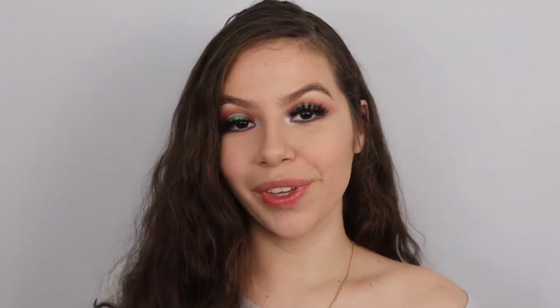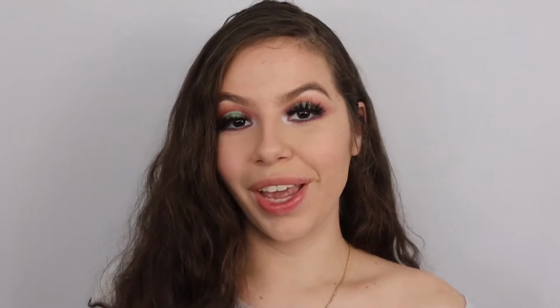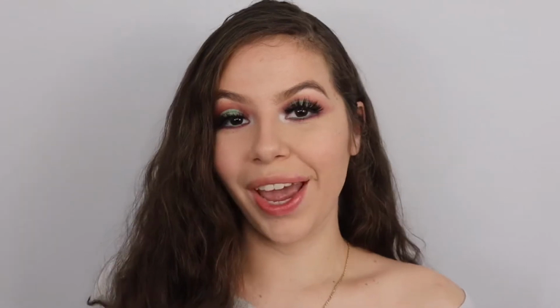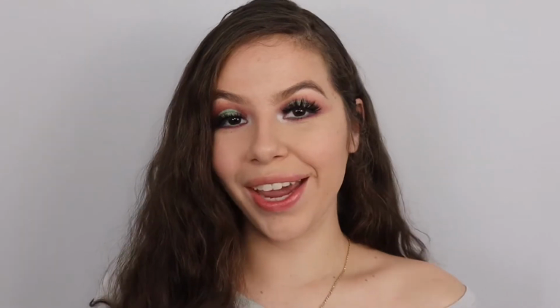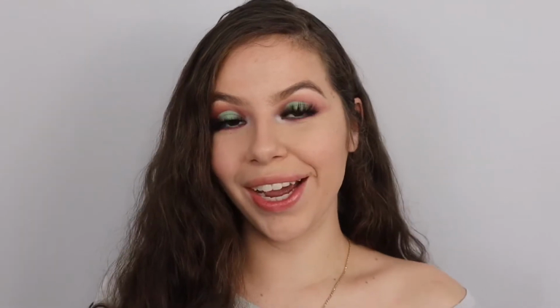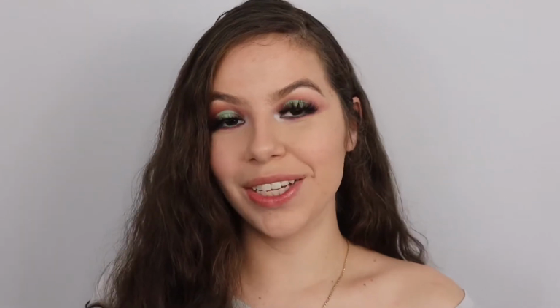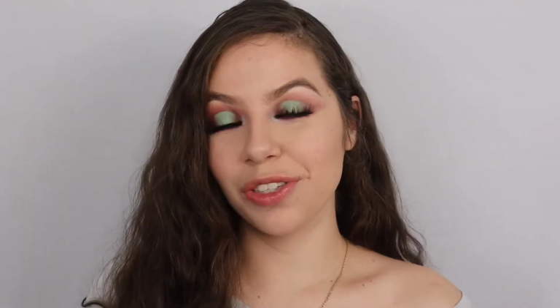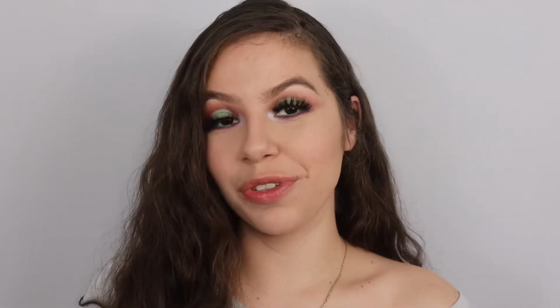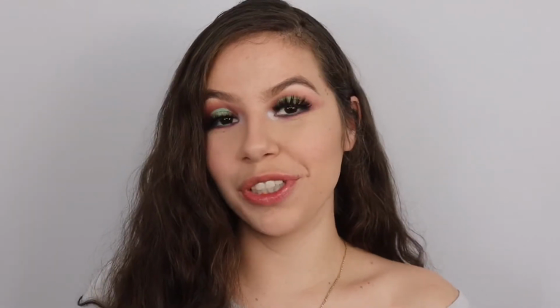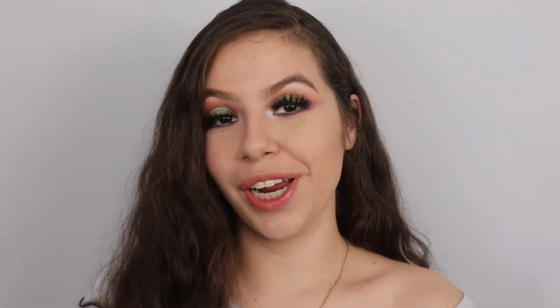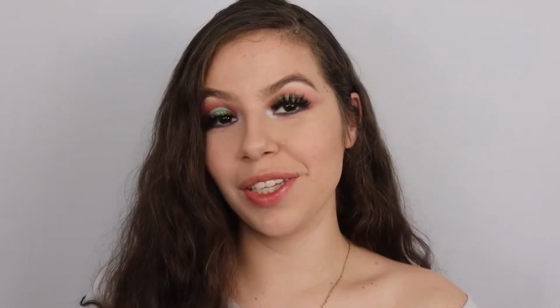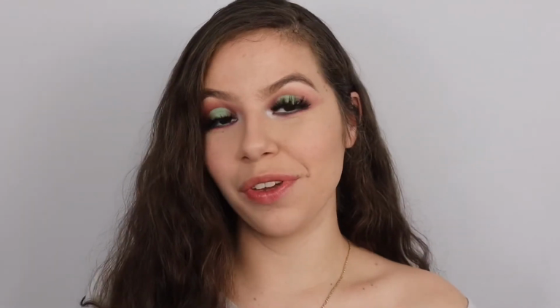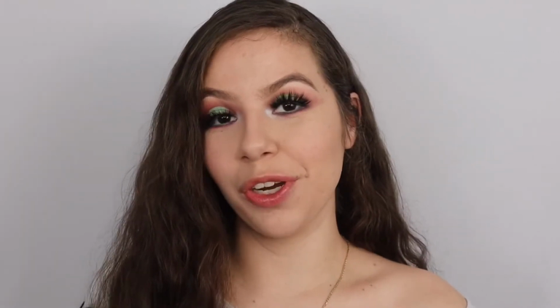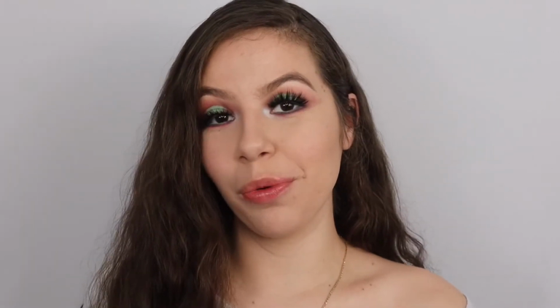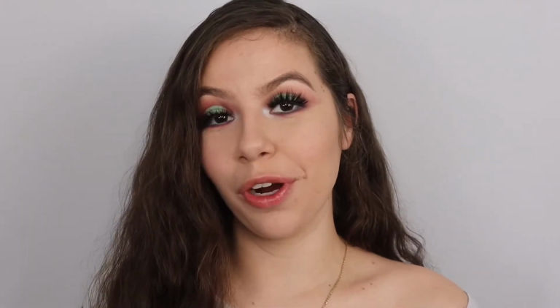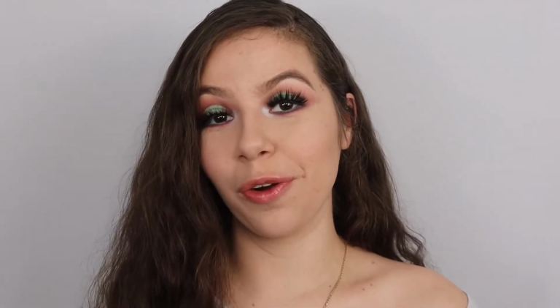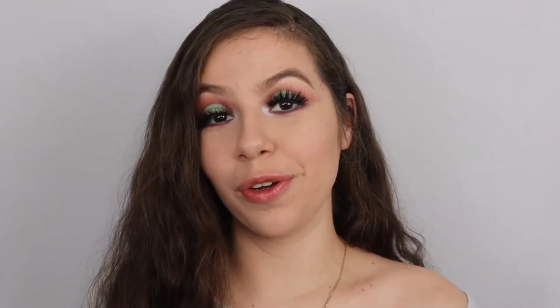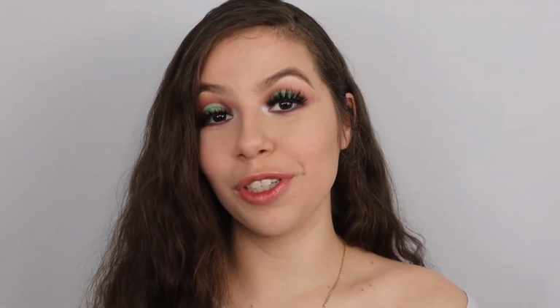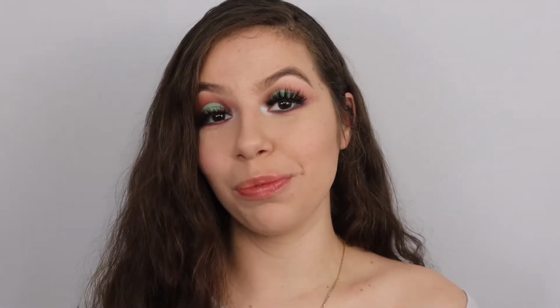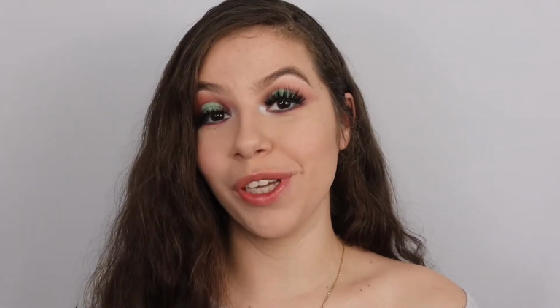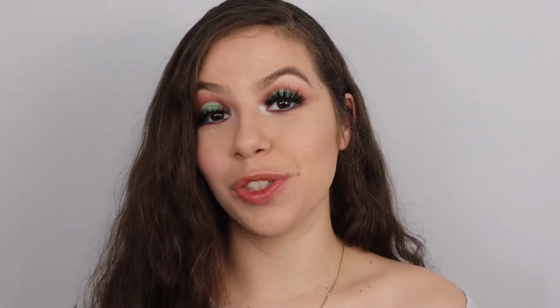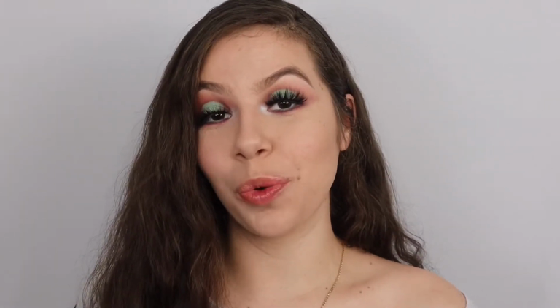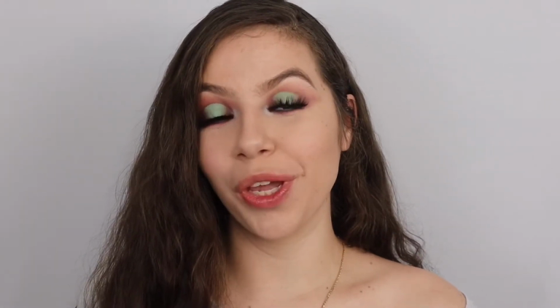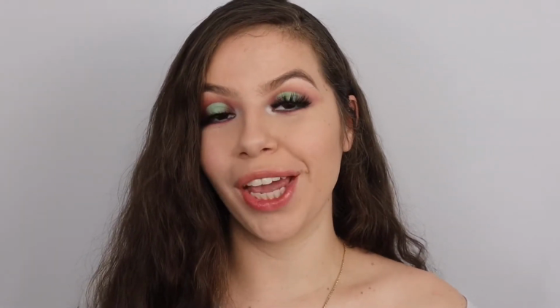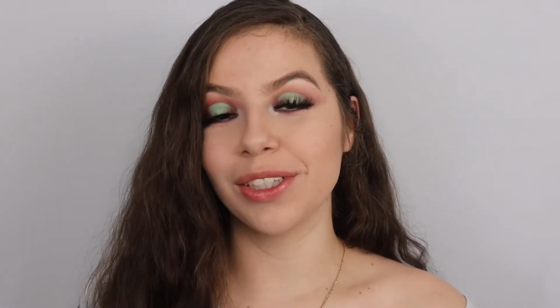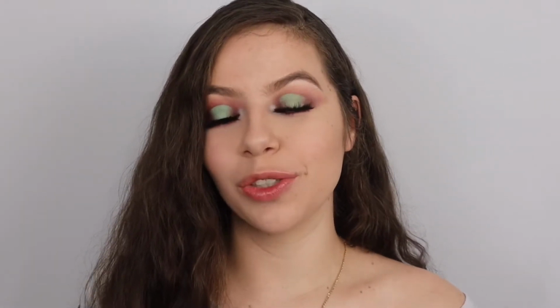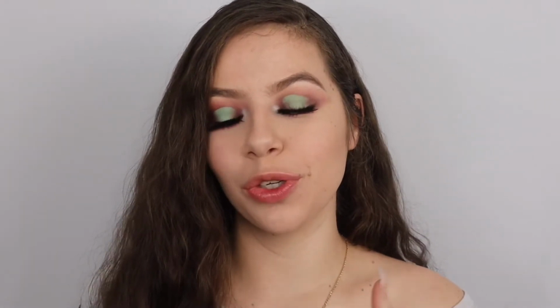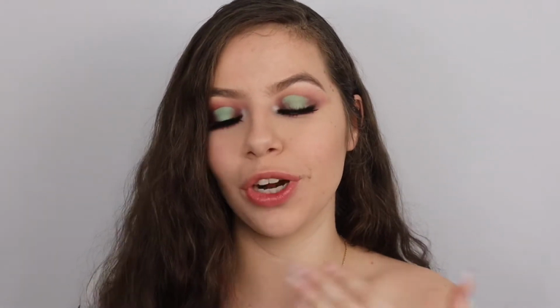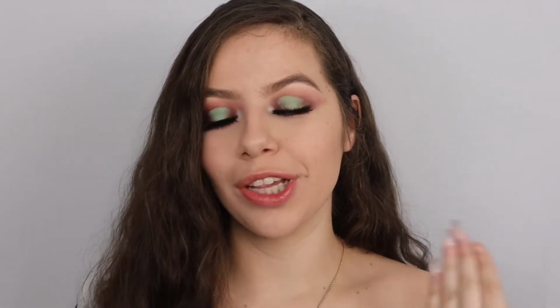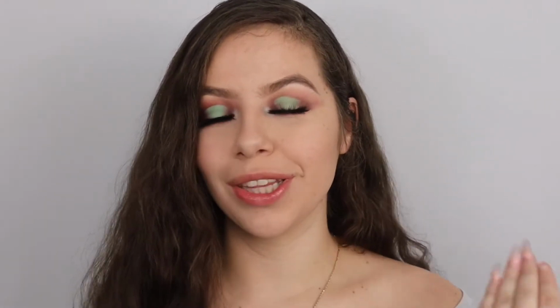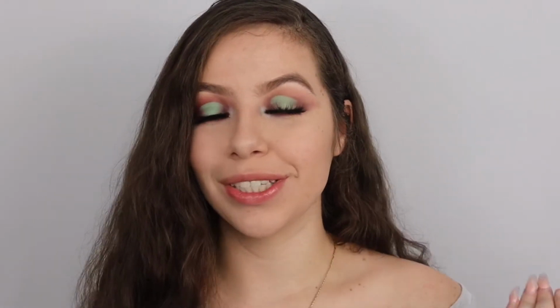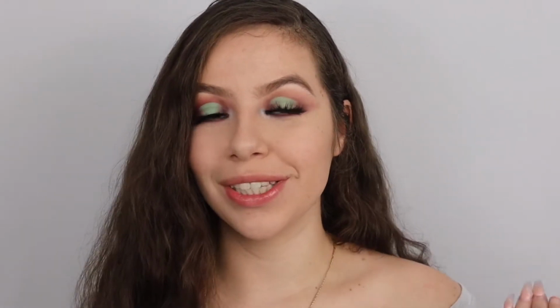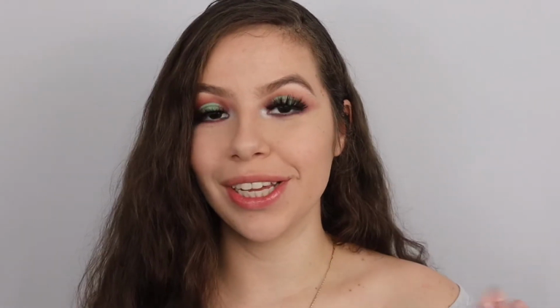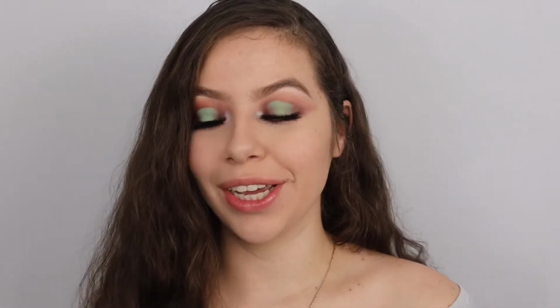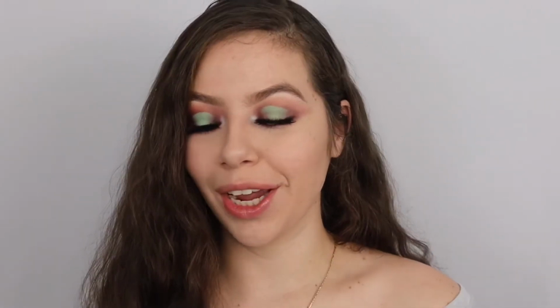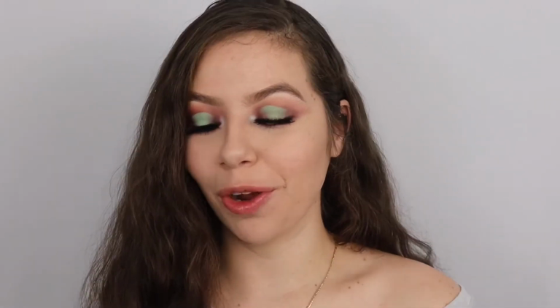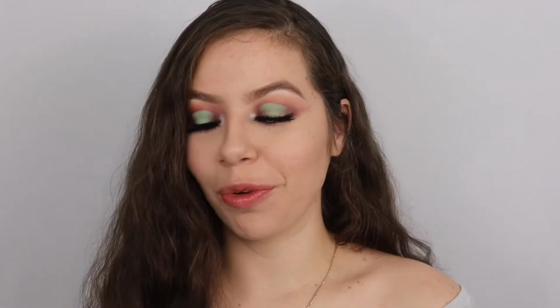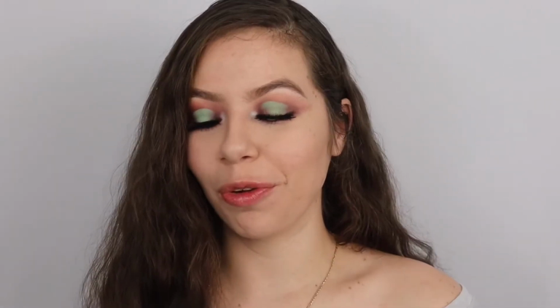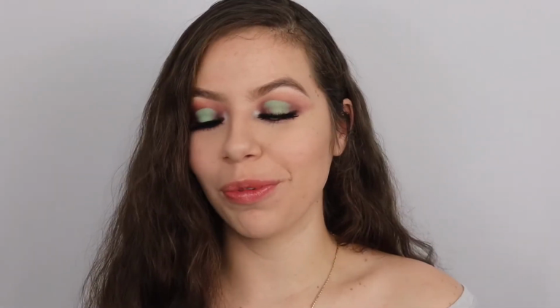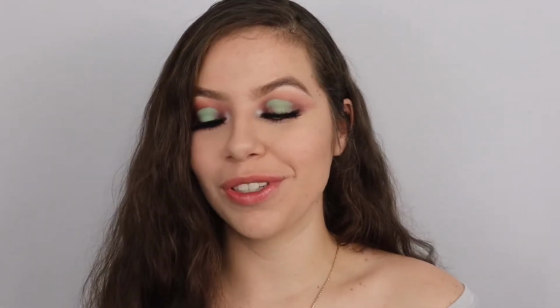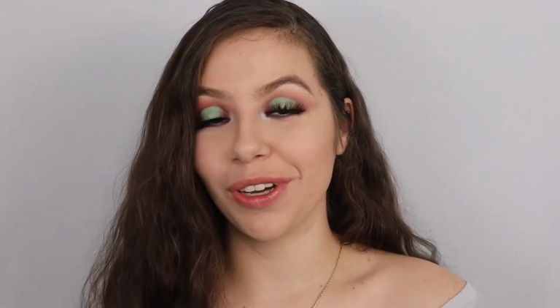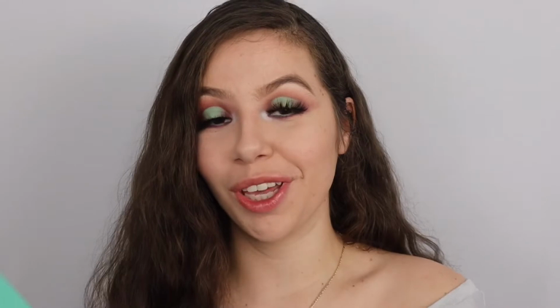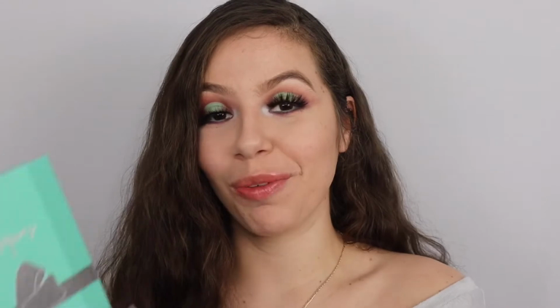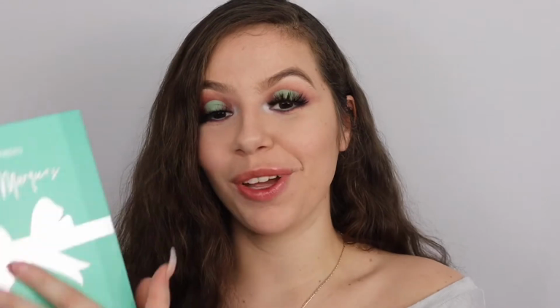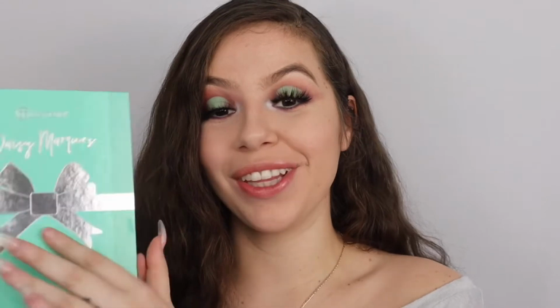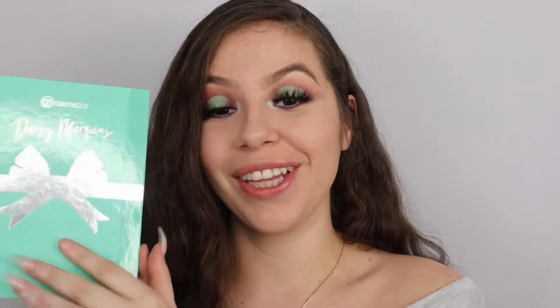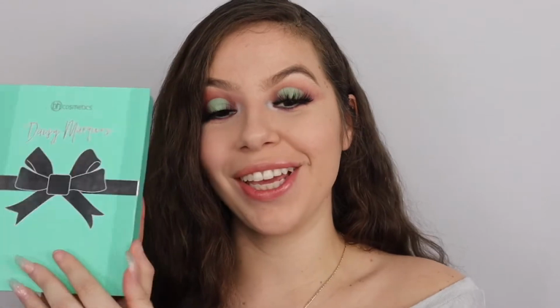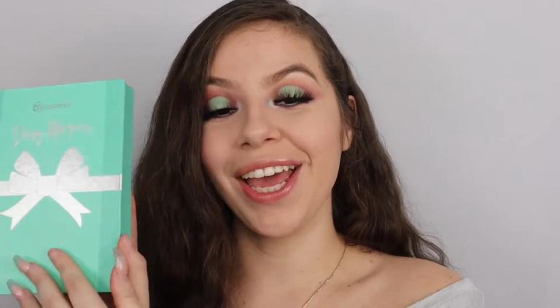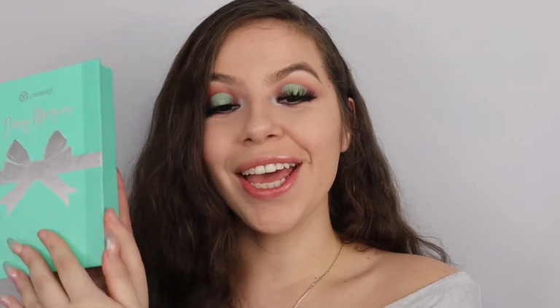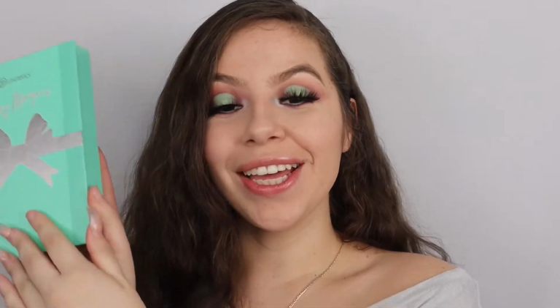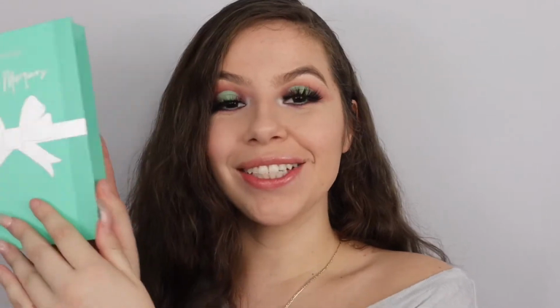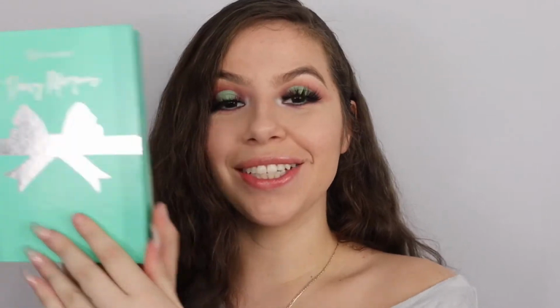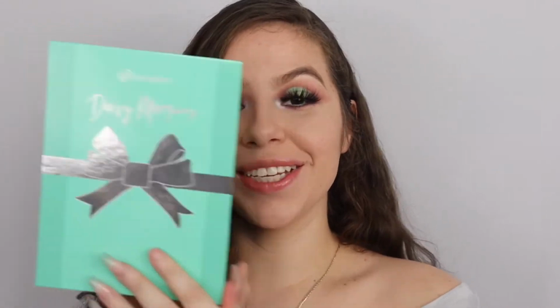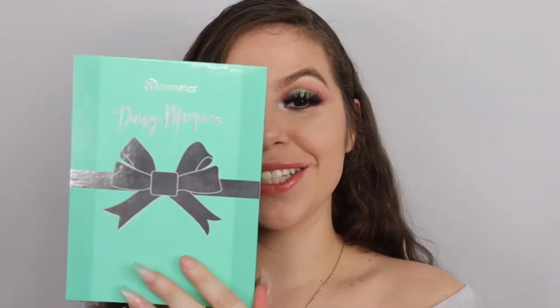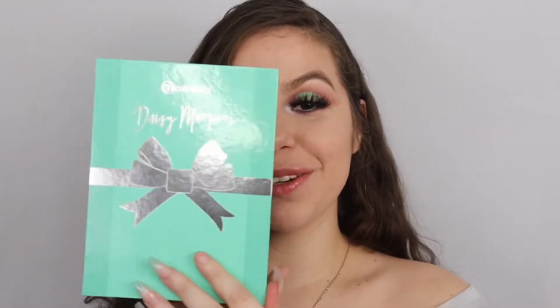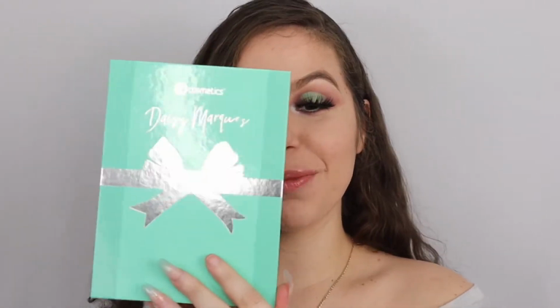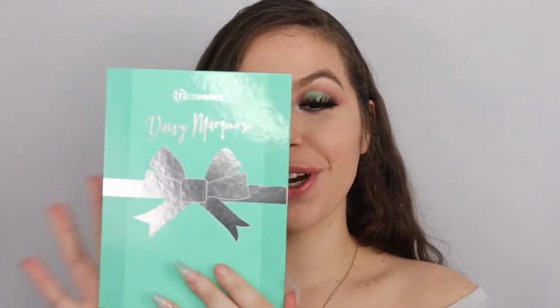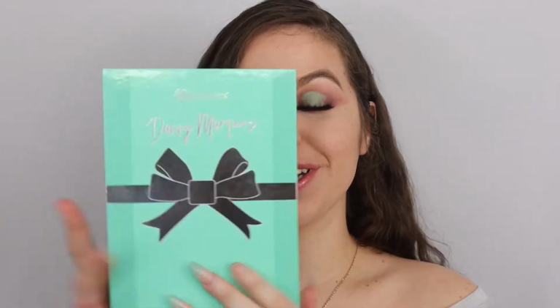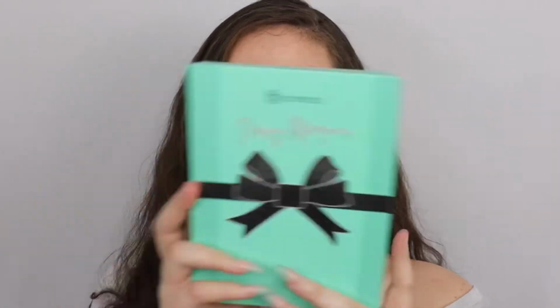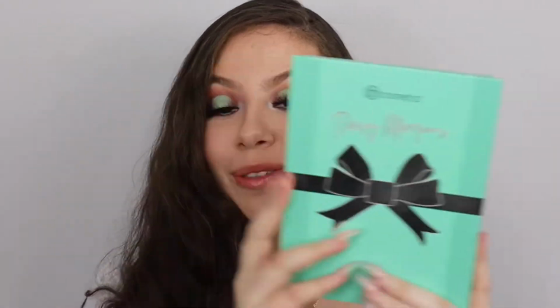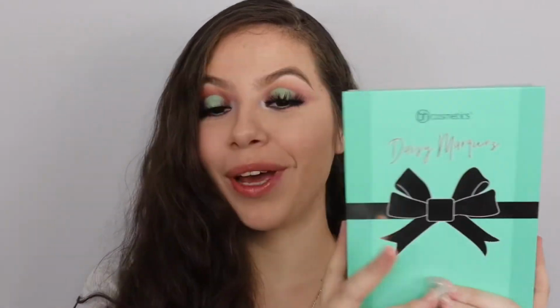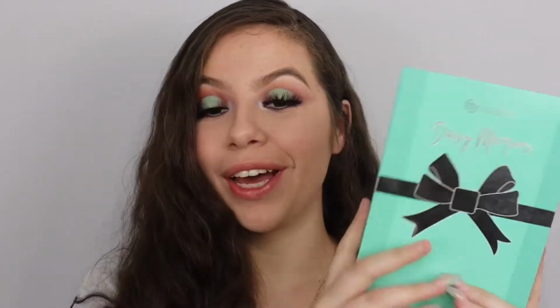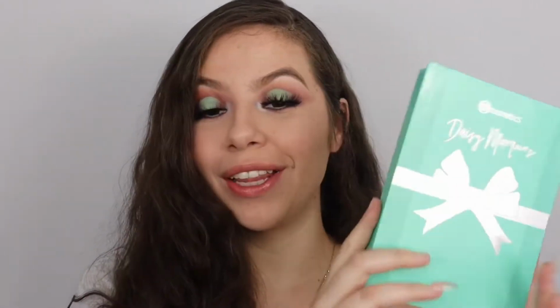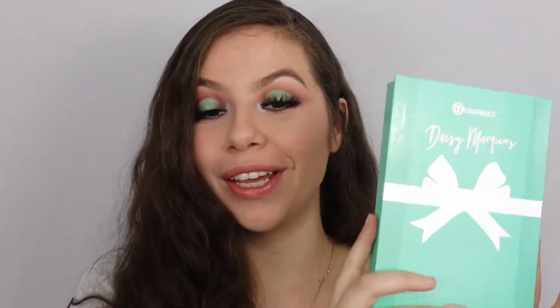Hey guys, so for today's video we are going to be doing a tutorial on this look and we will be talking about the Daisy Marcus palette.